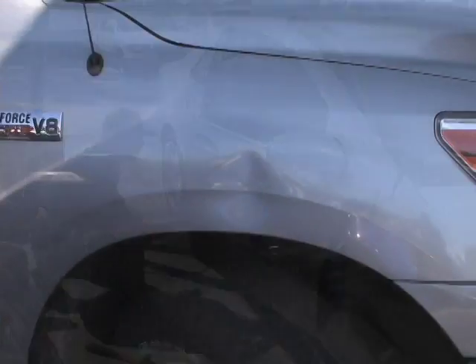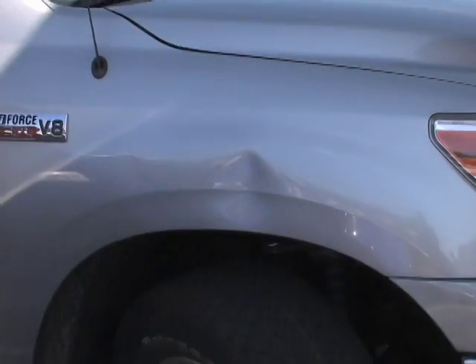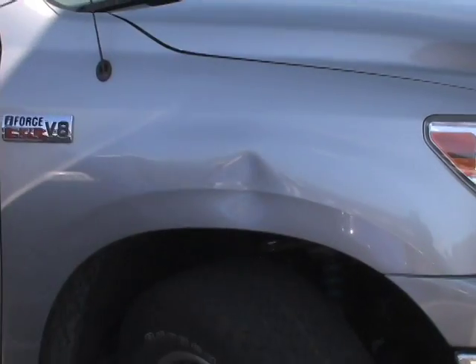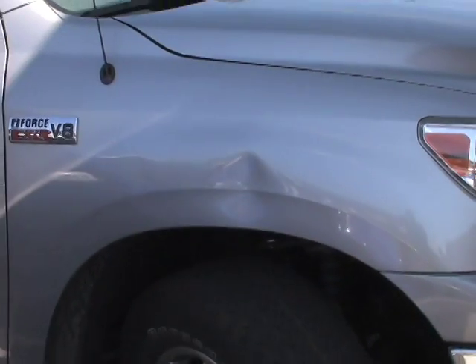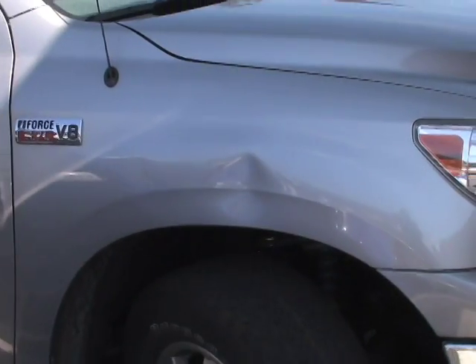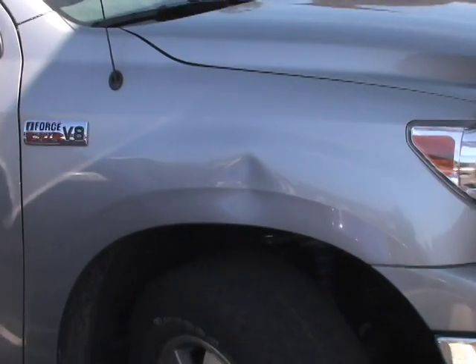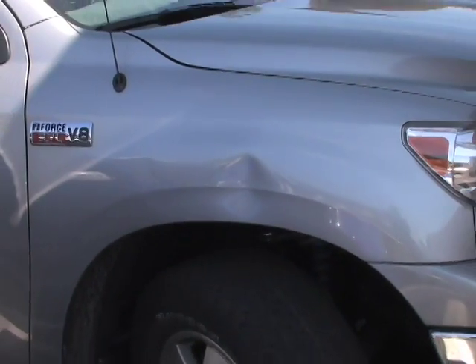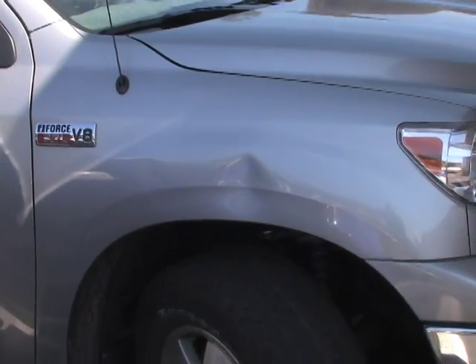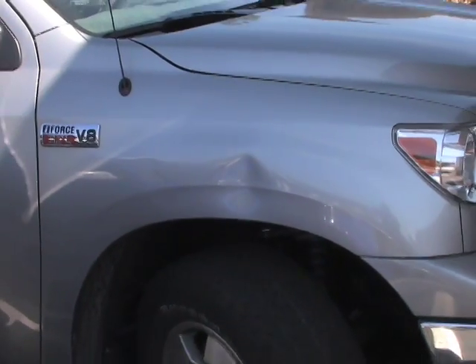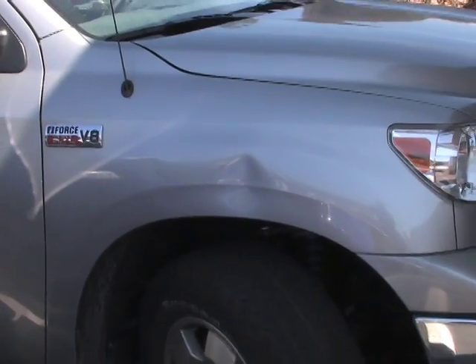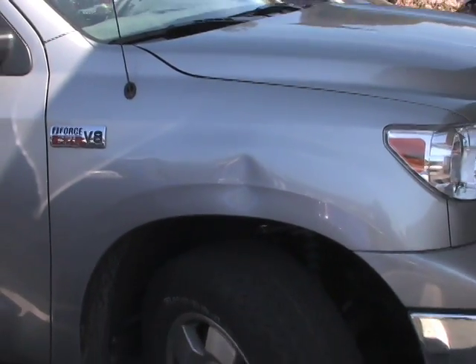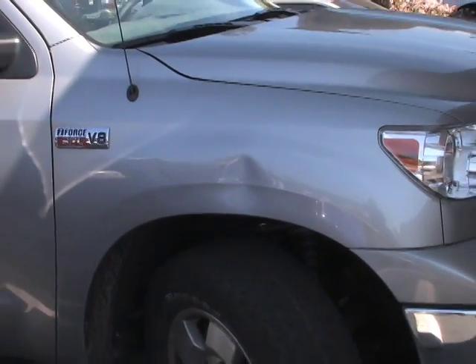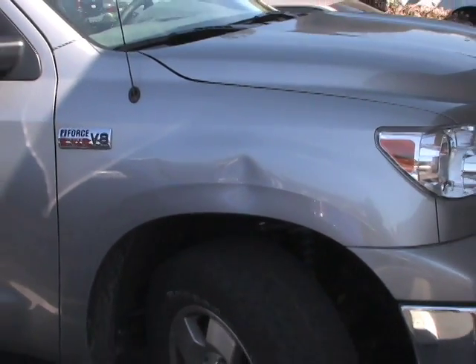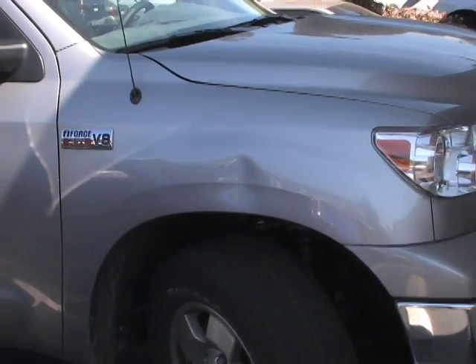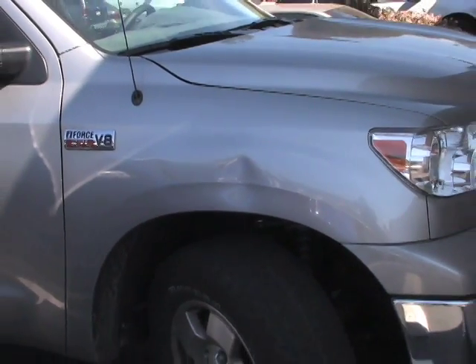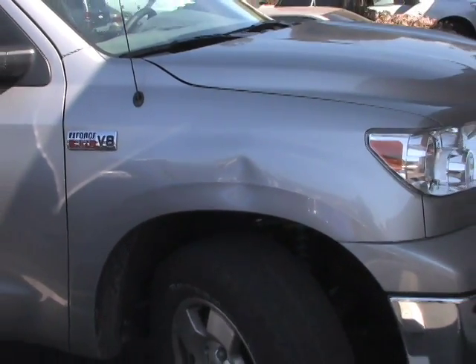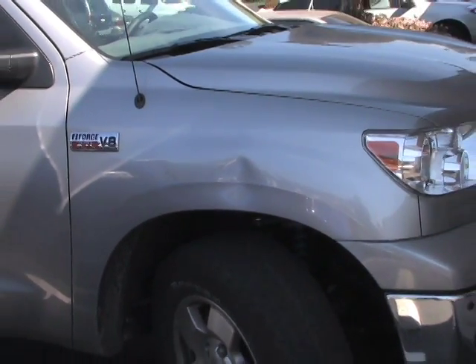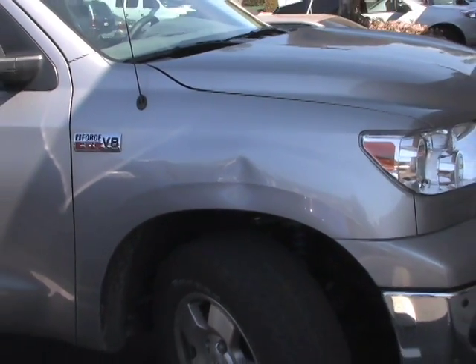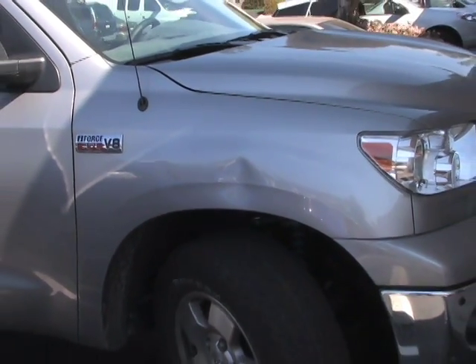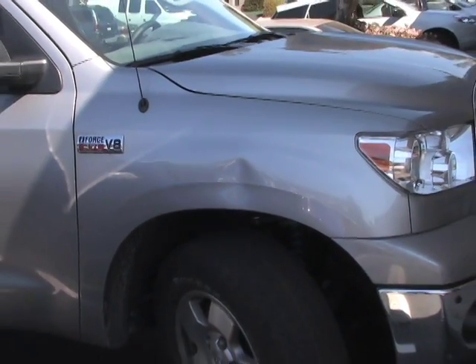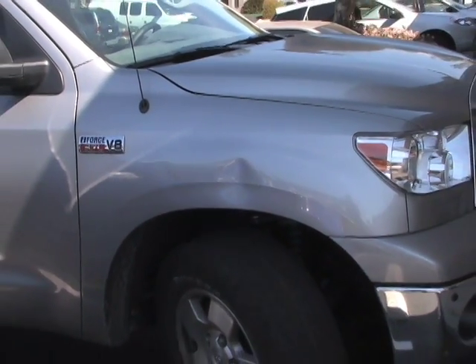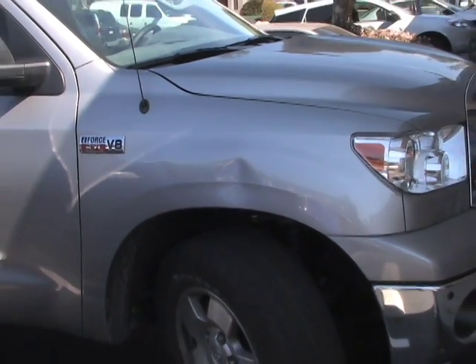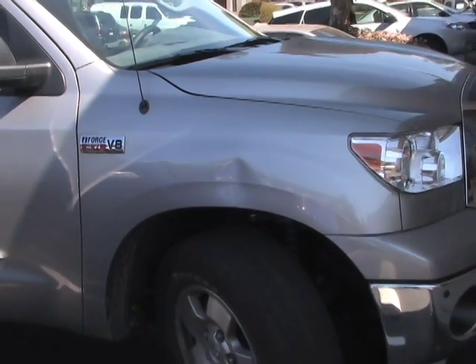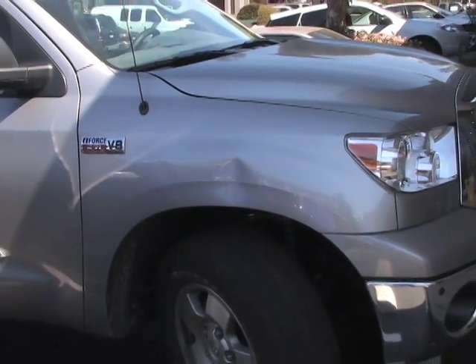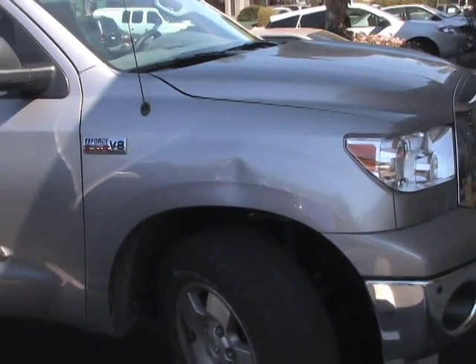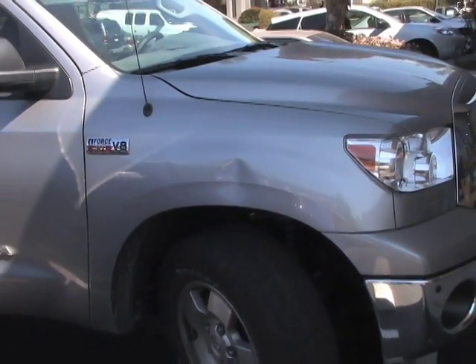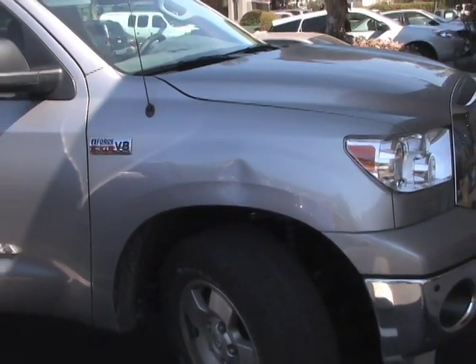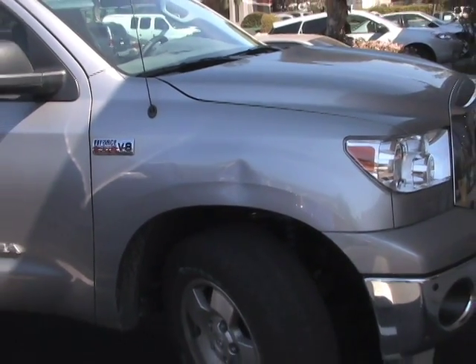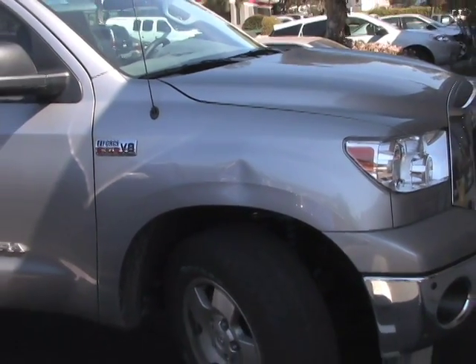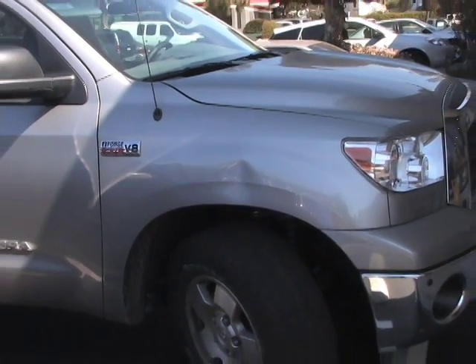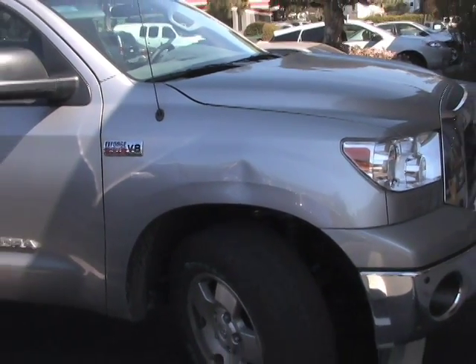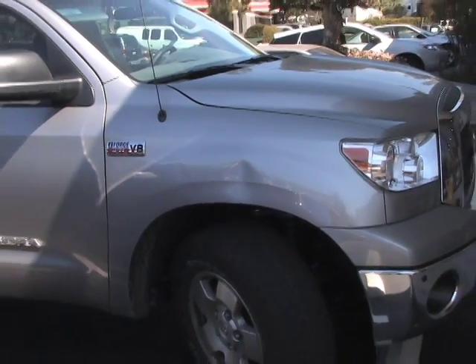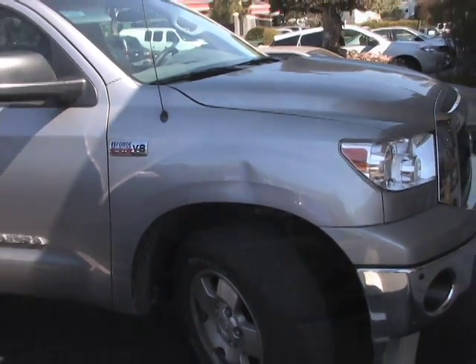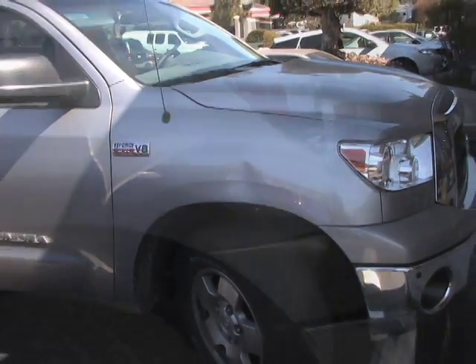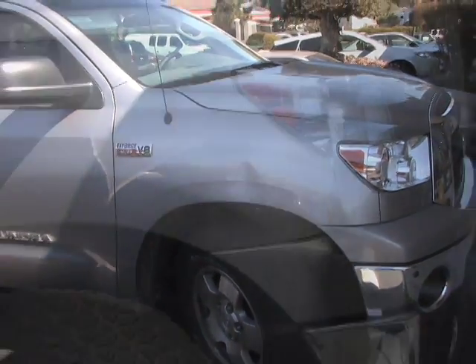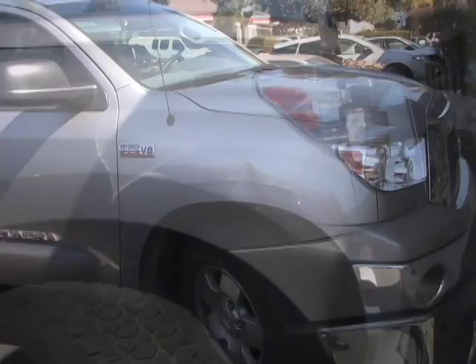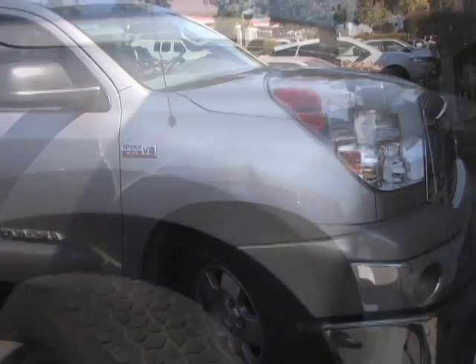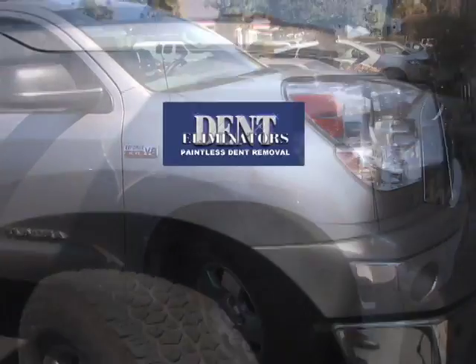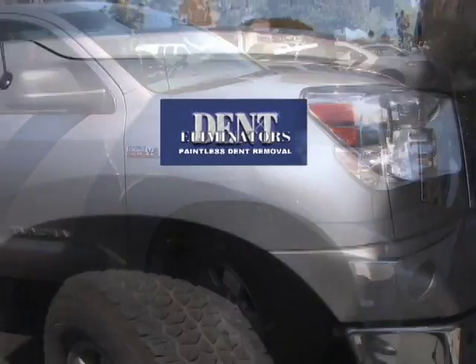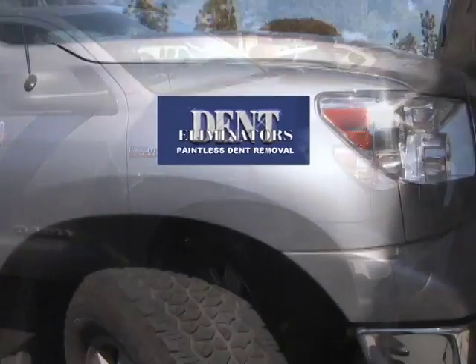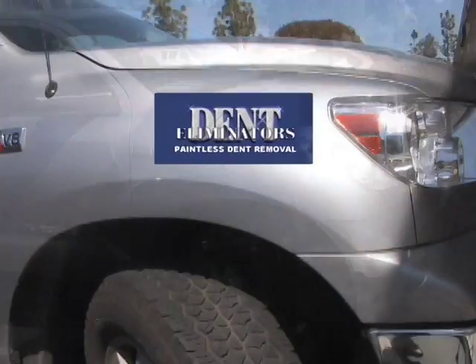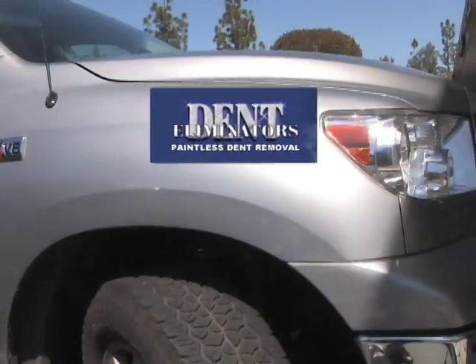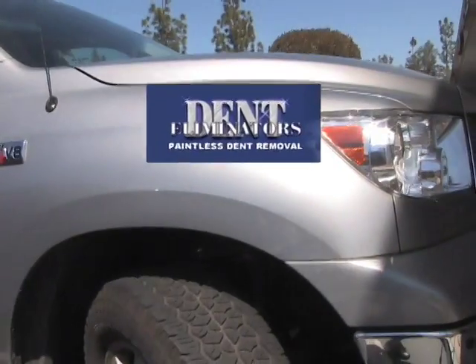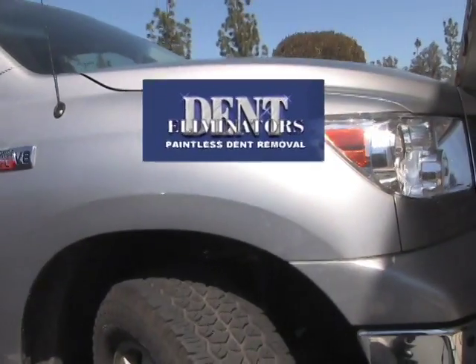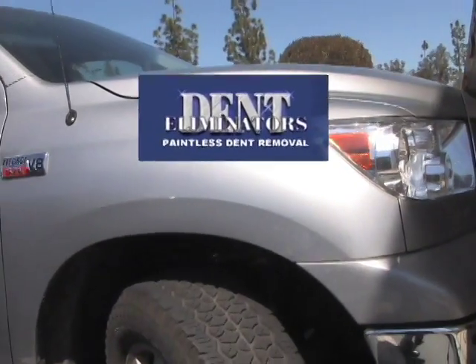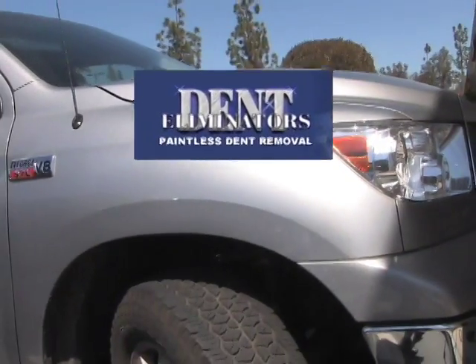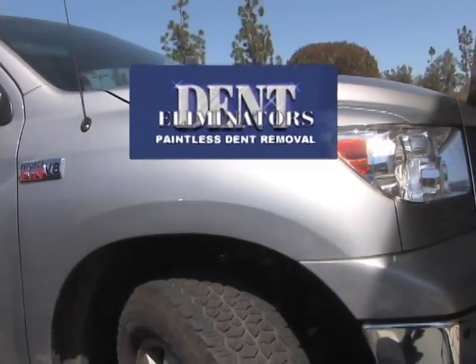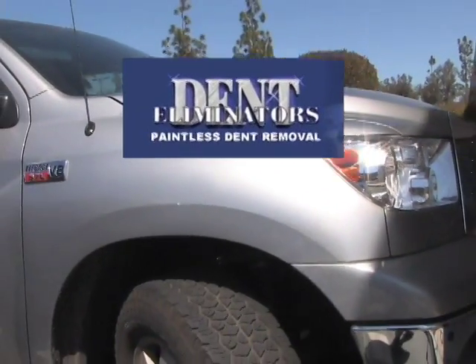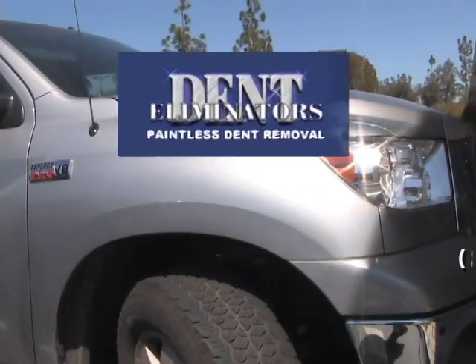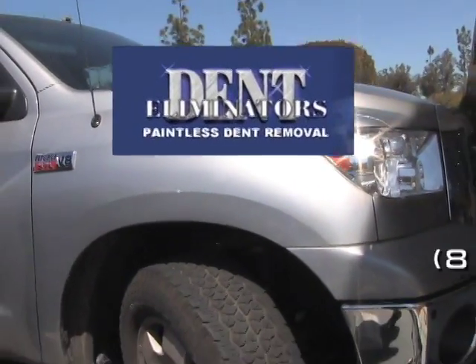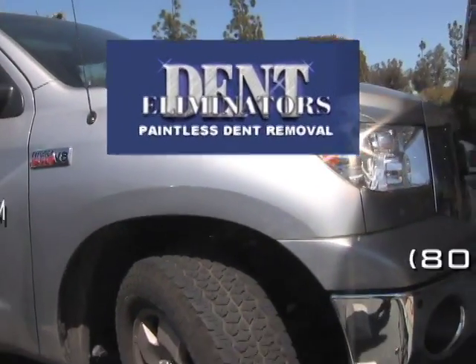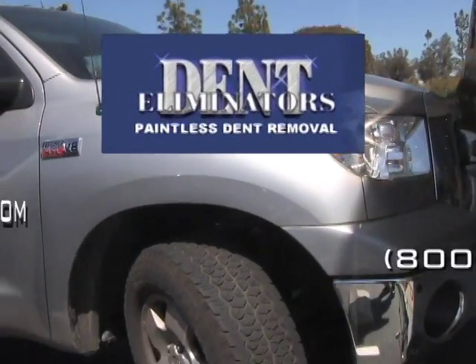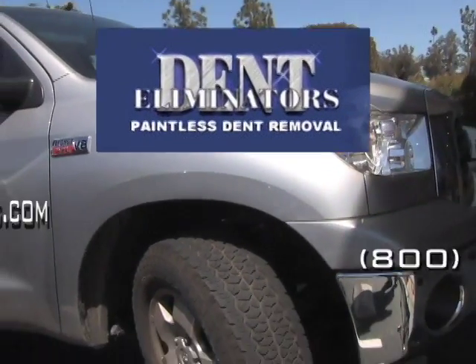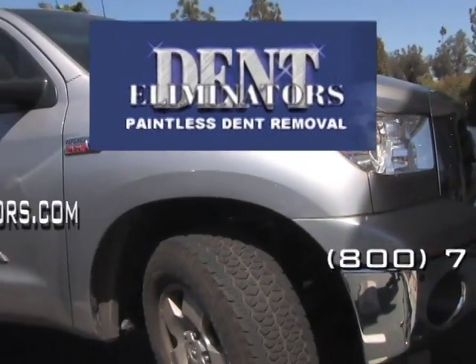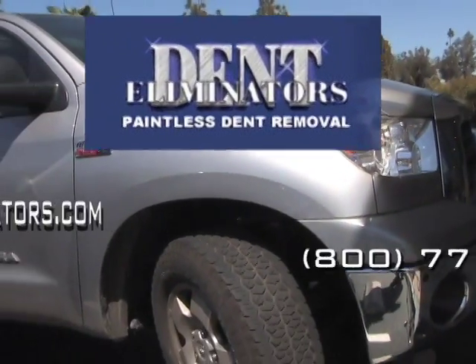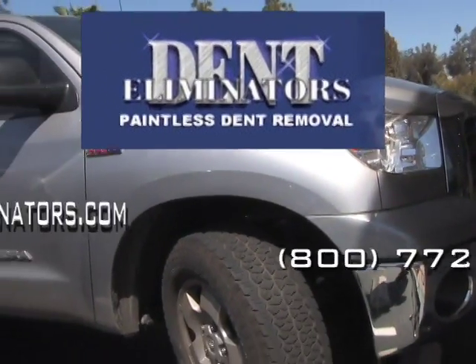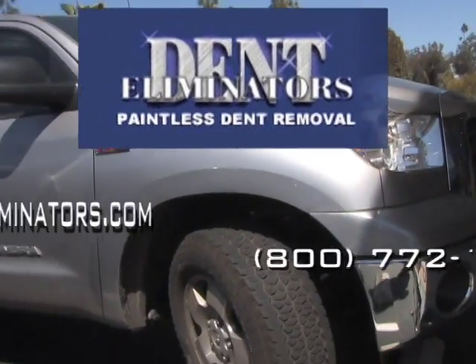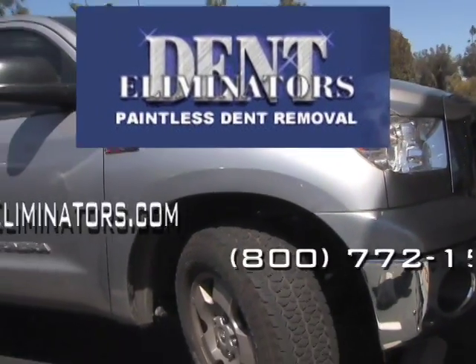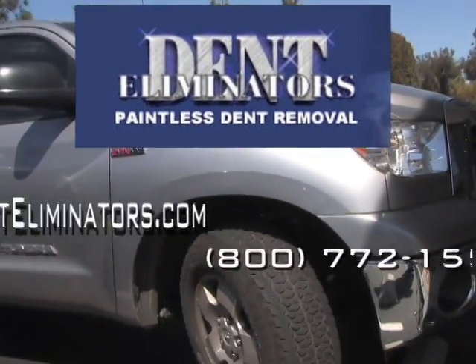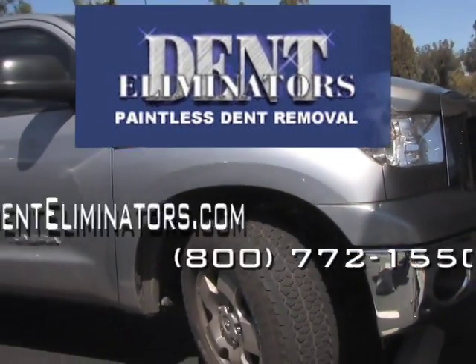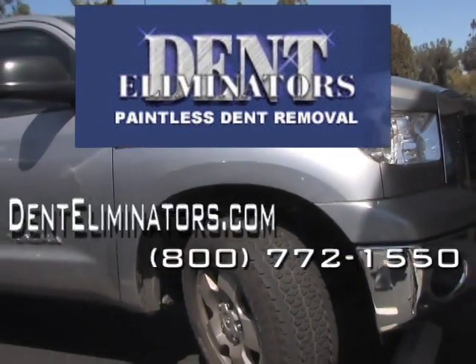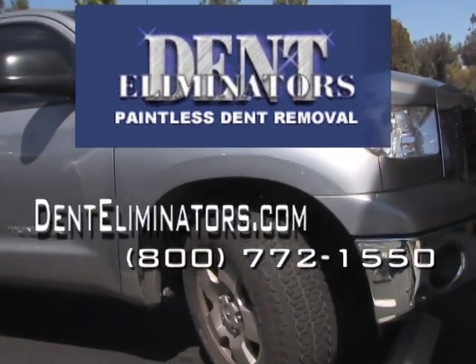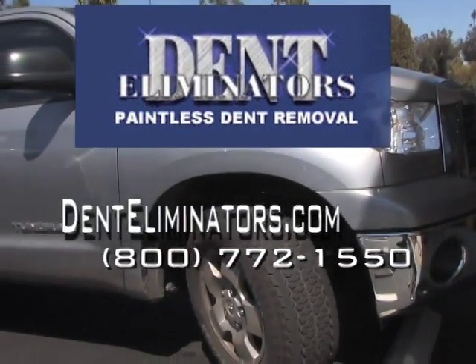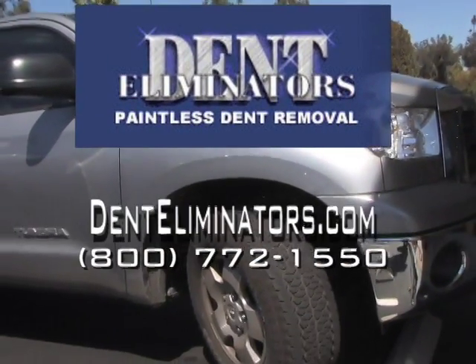The results are nothing less than amazing while saving you time and money. Call Dent Eliminators today.